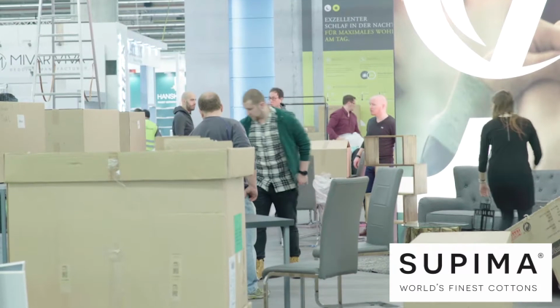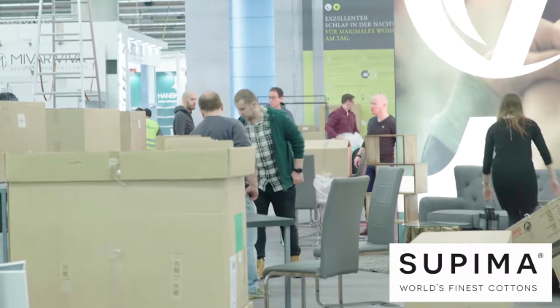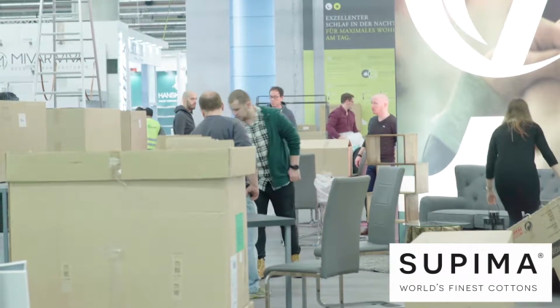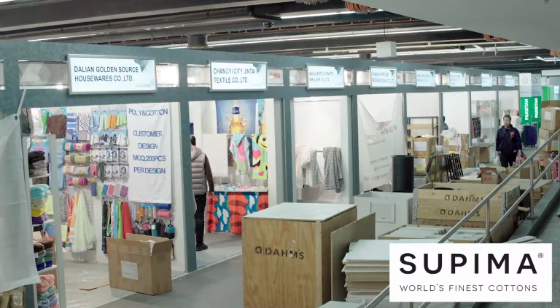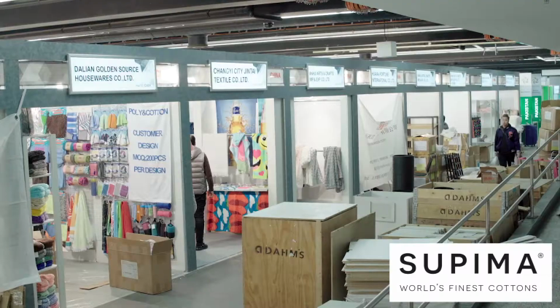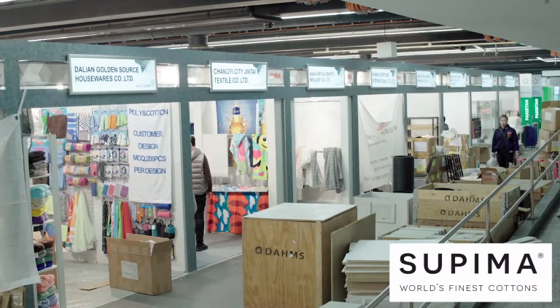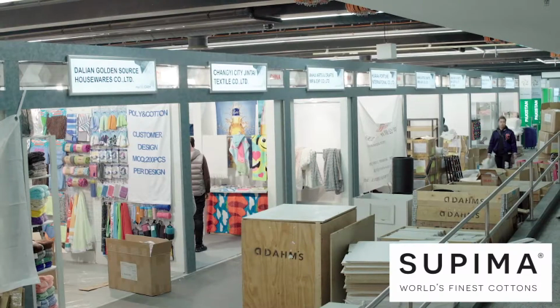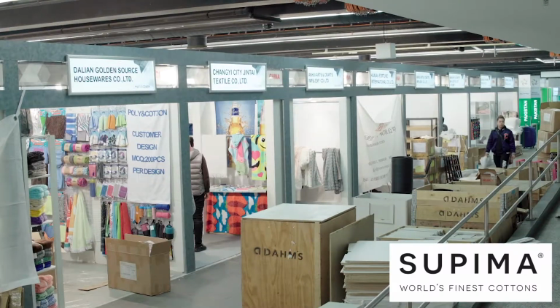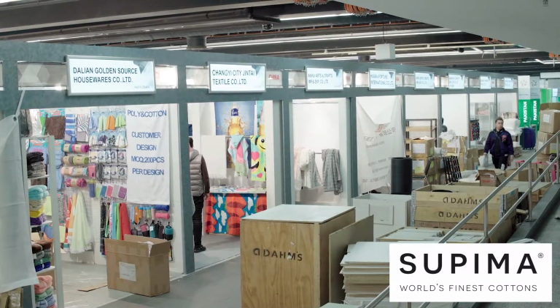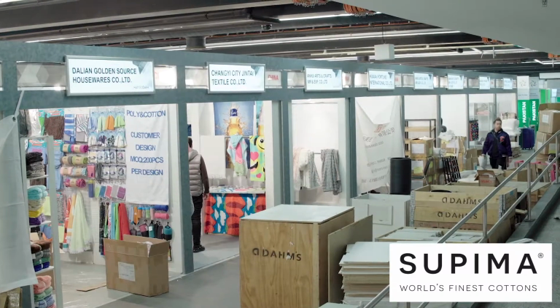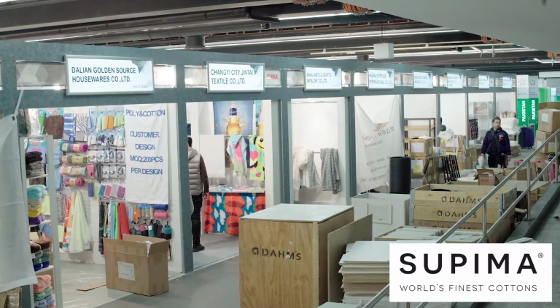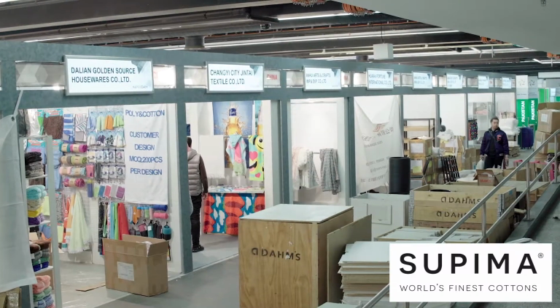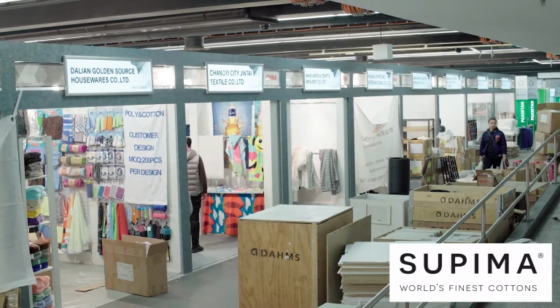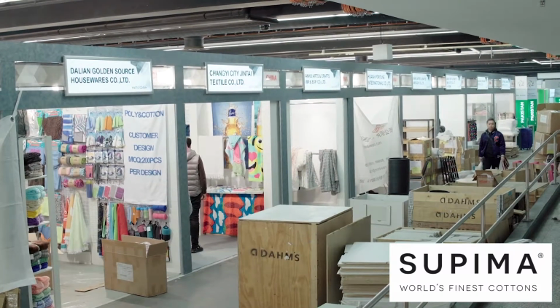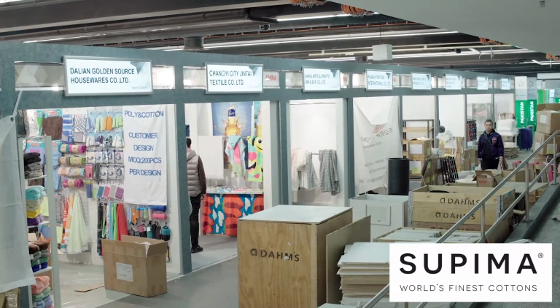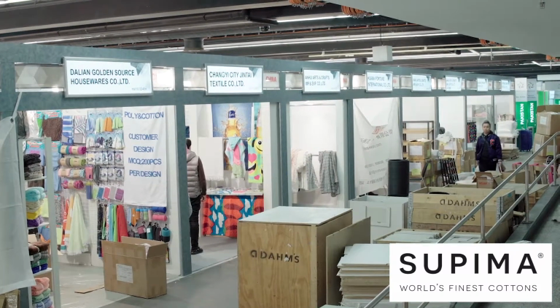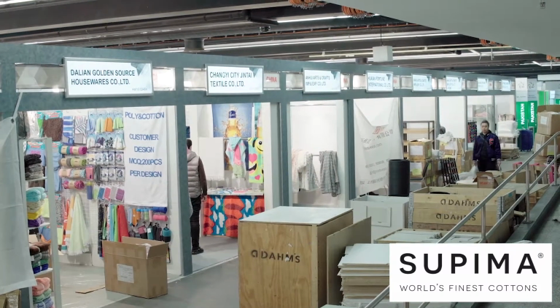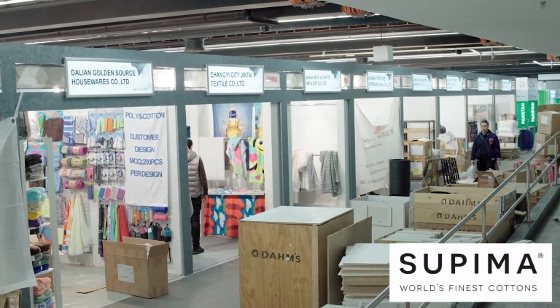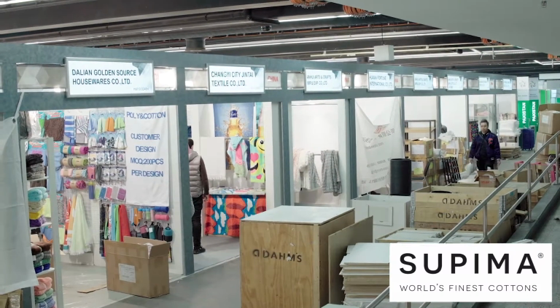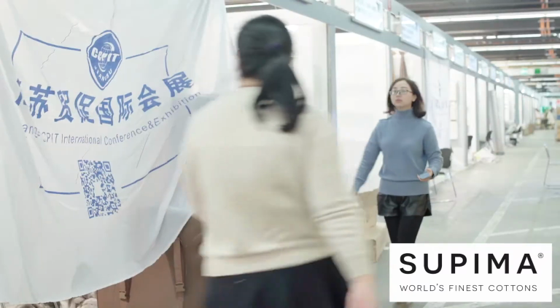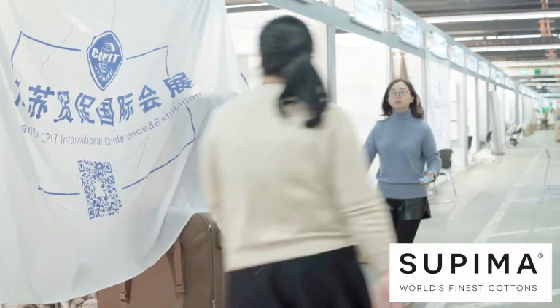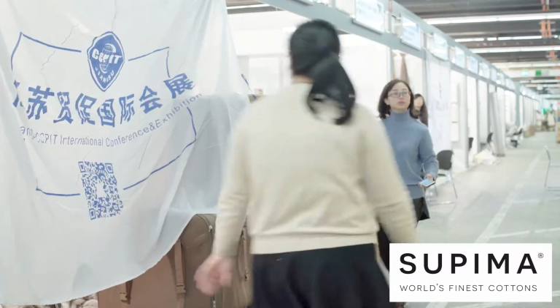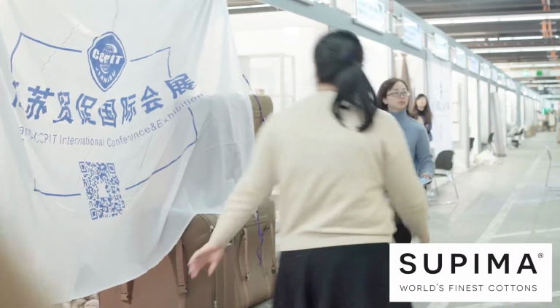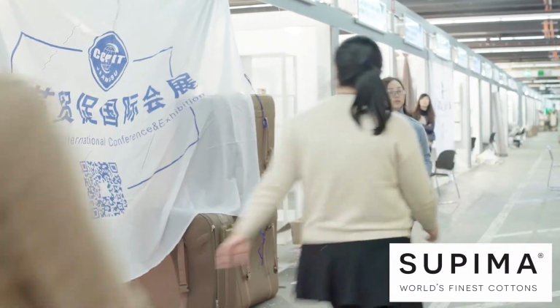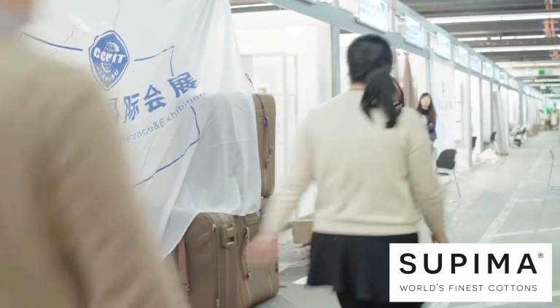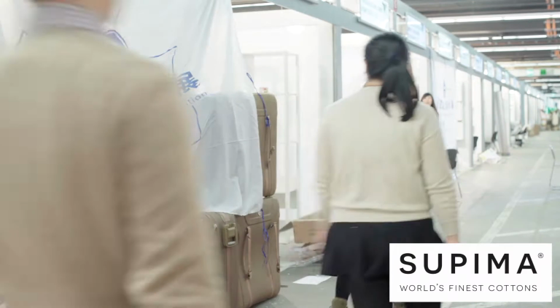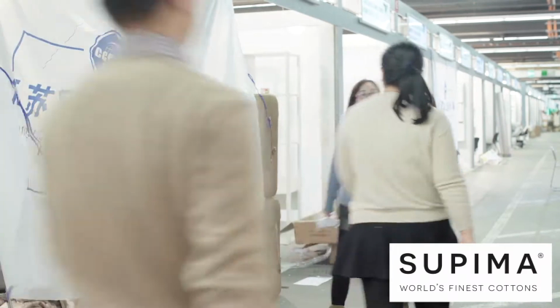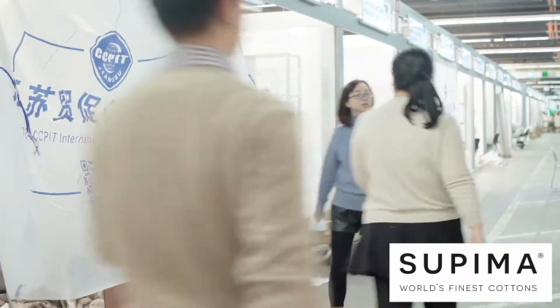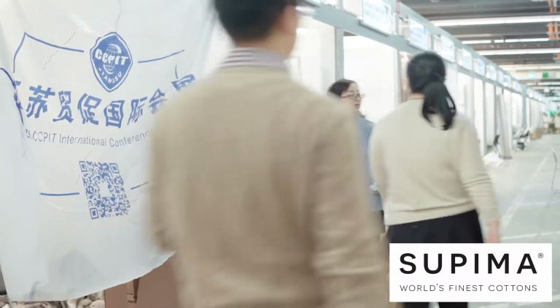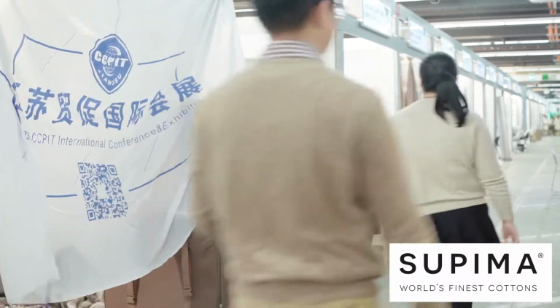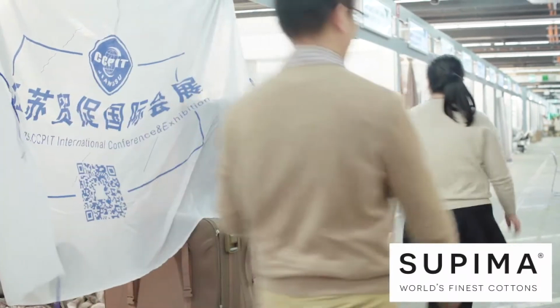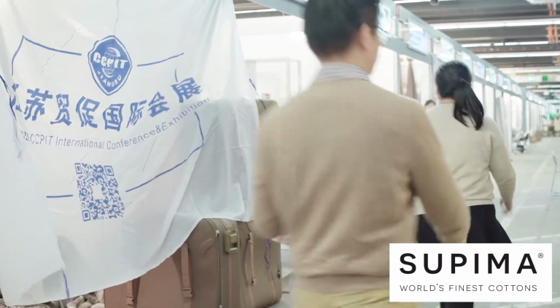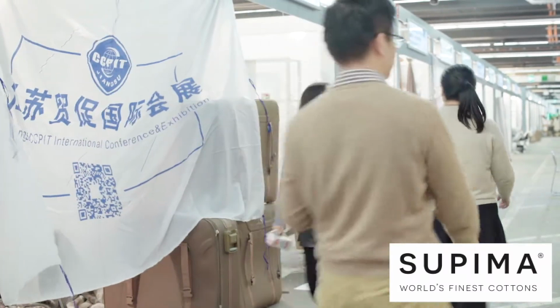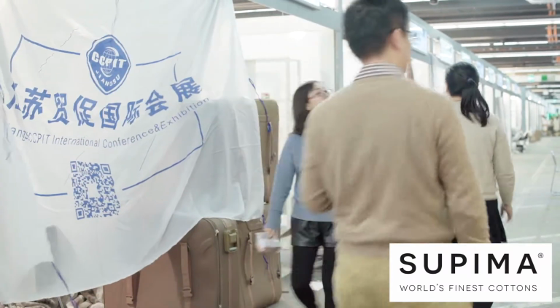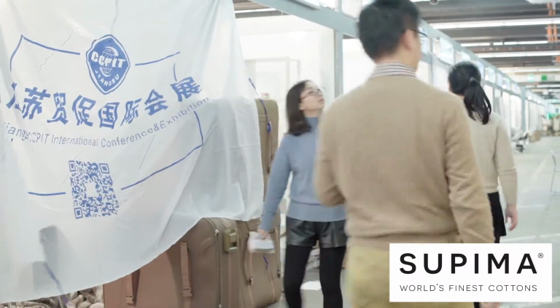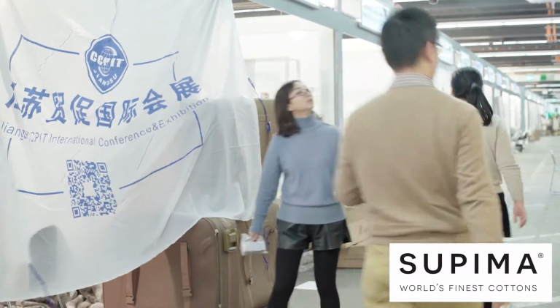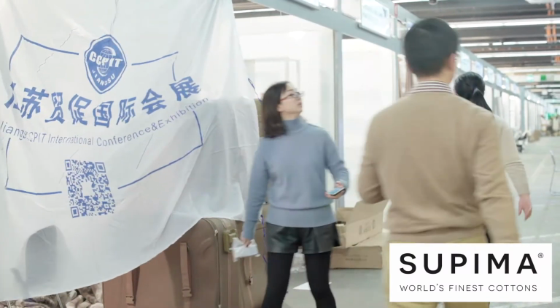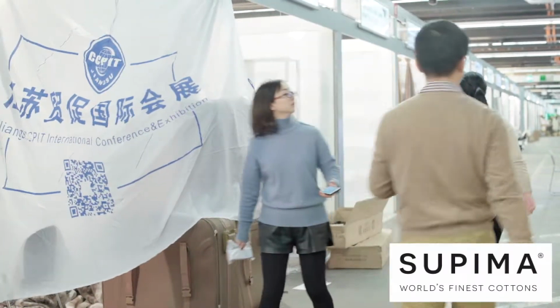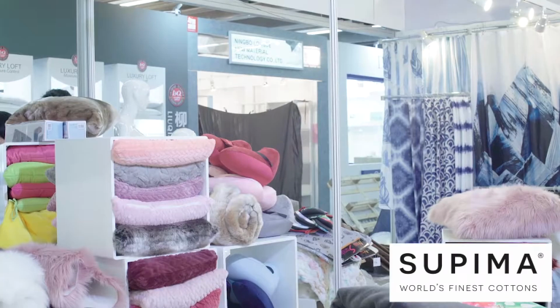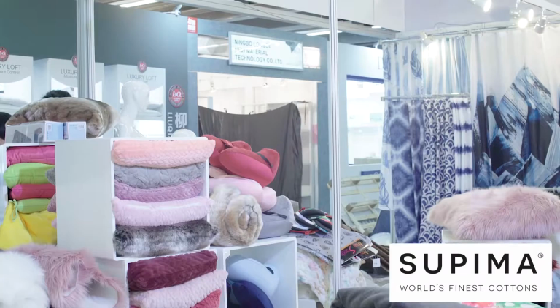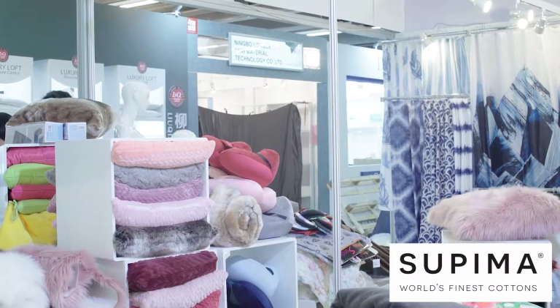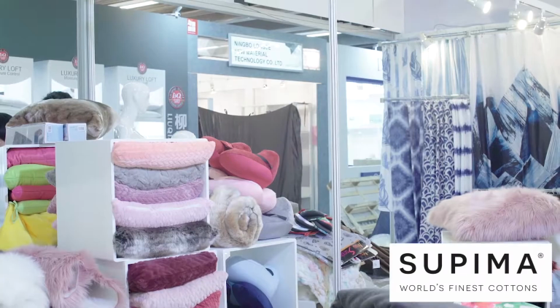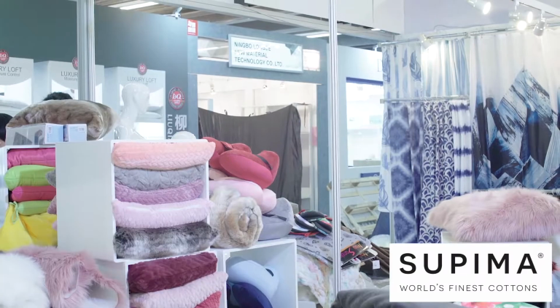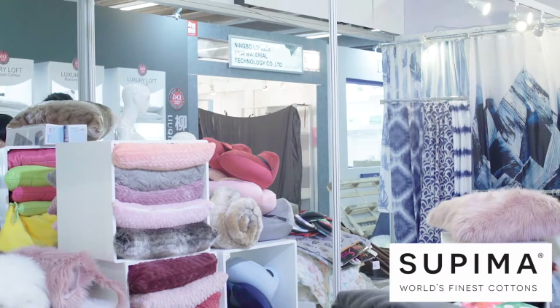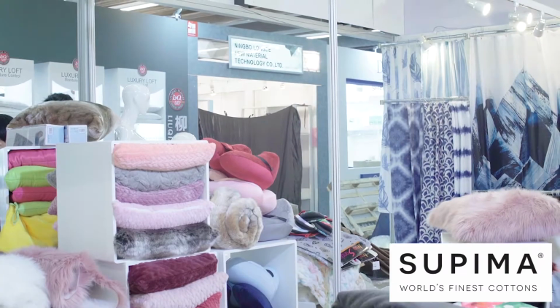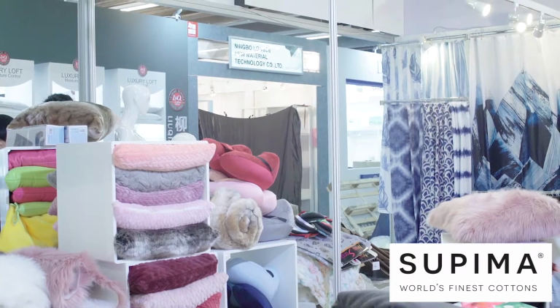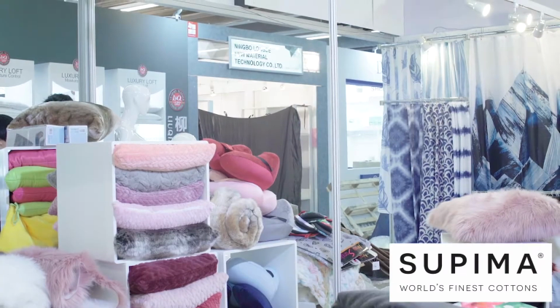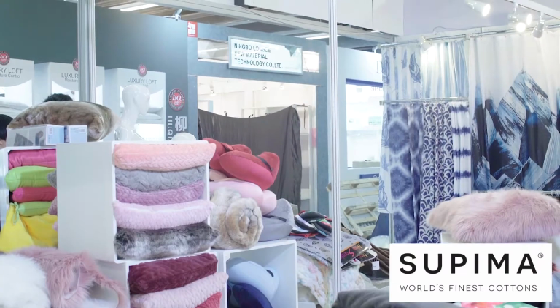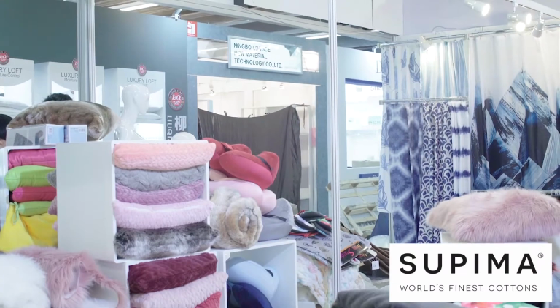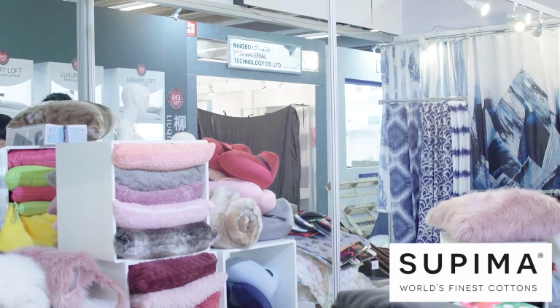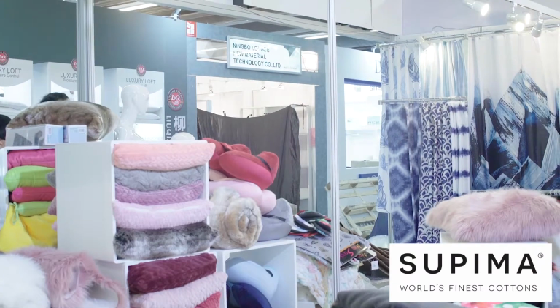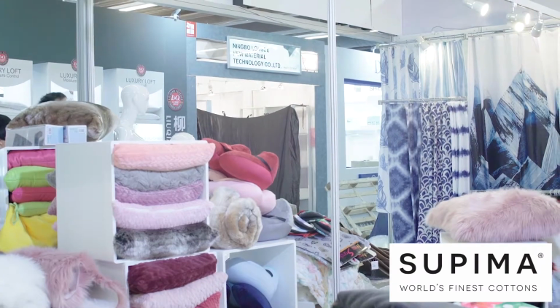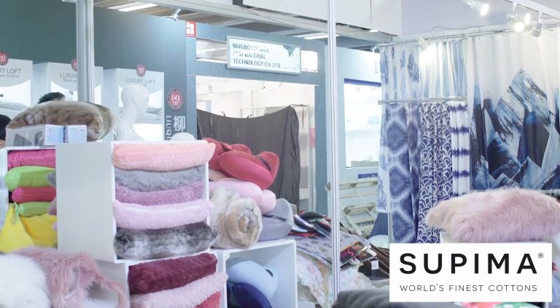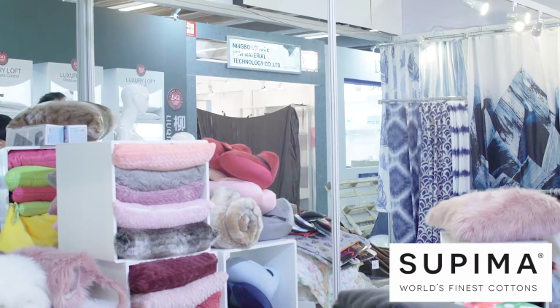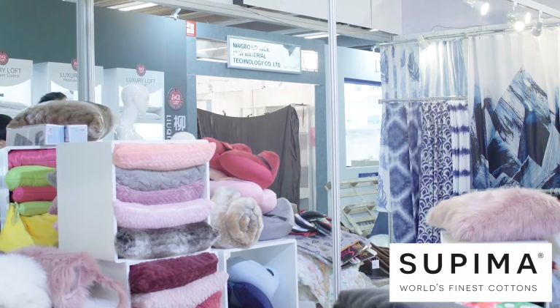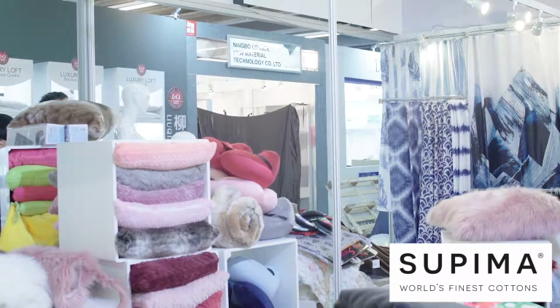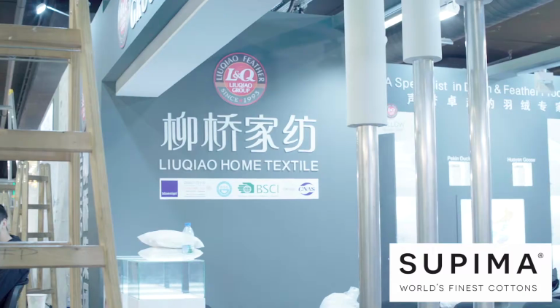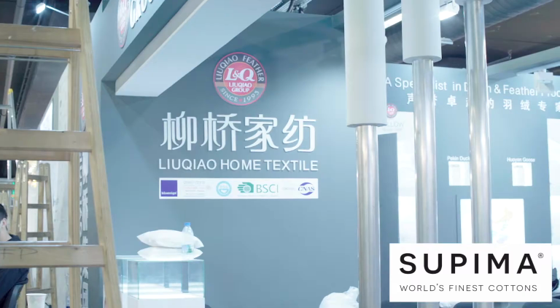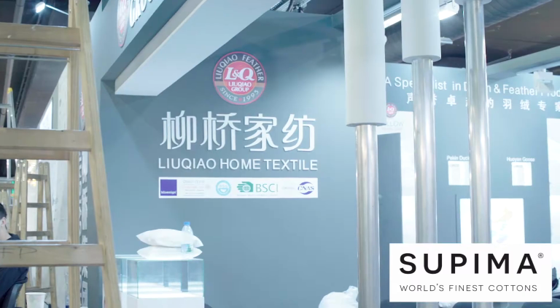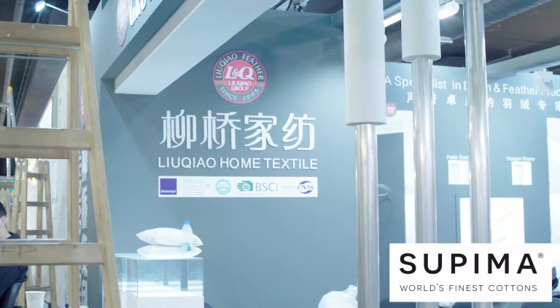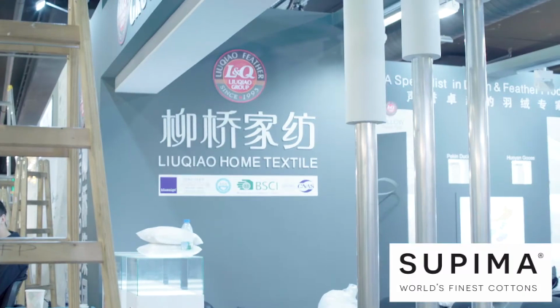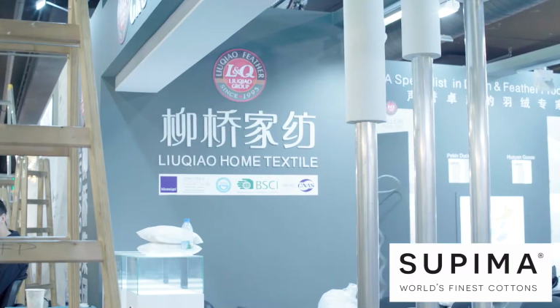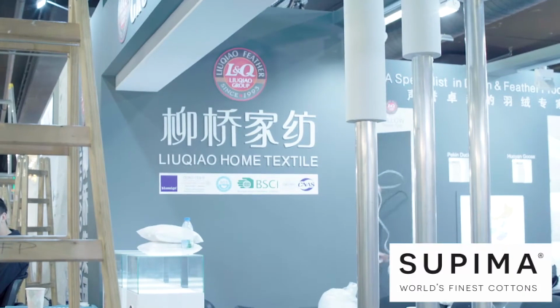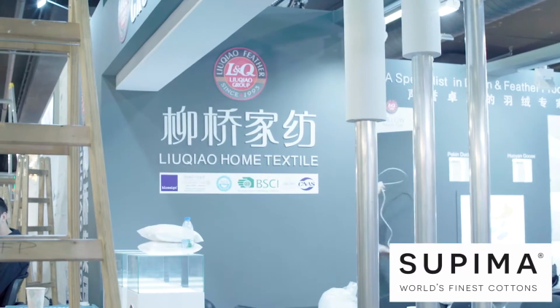Hall 10 will continue to be the home for Asian manufacturers of bedding, bathroom textiles, and table linens.